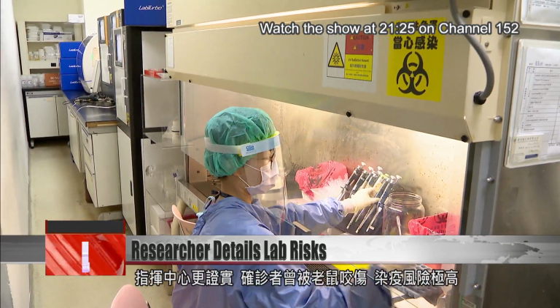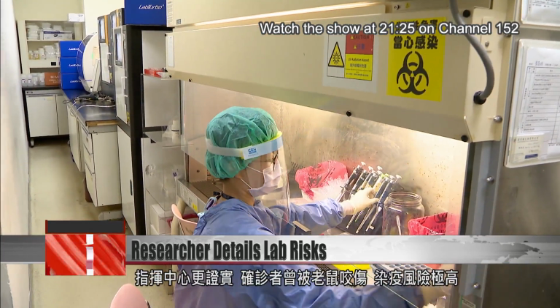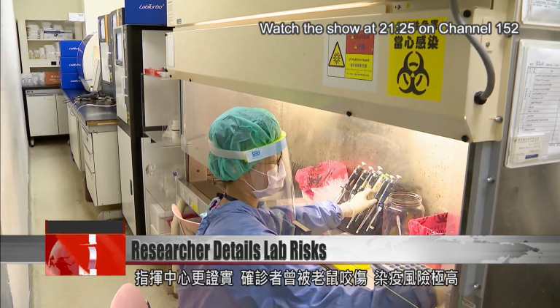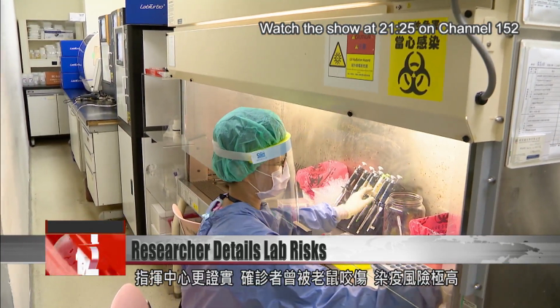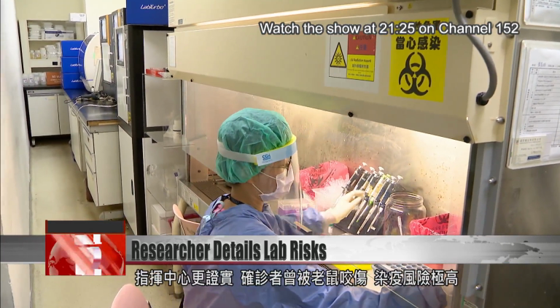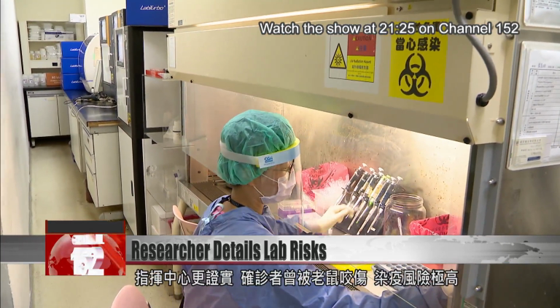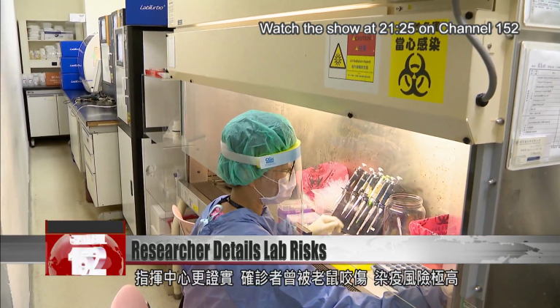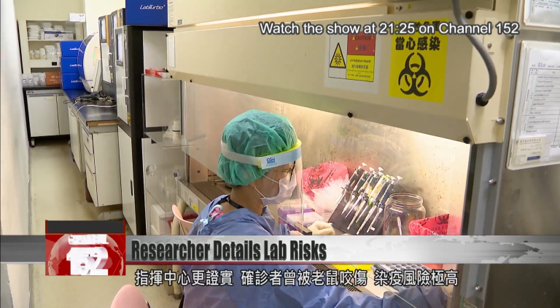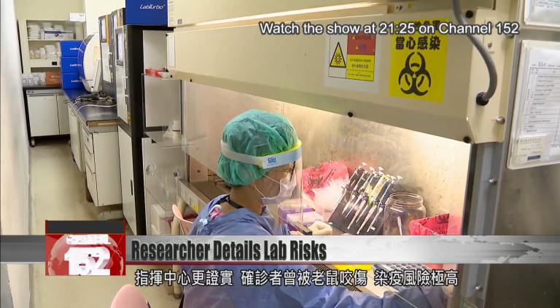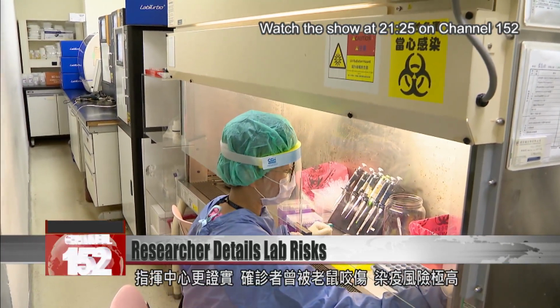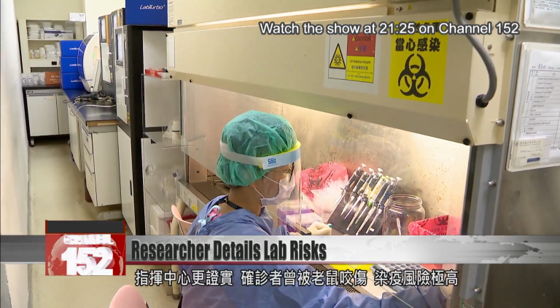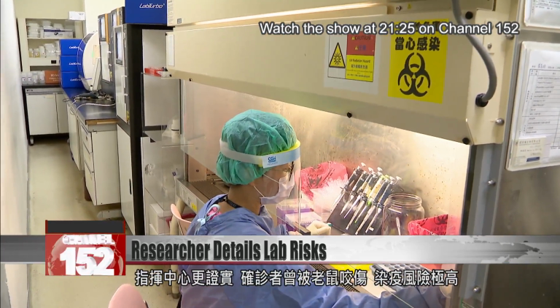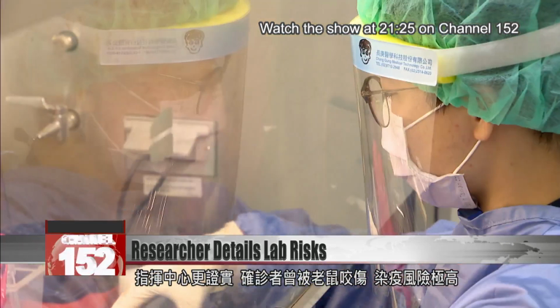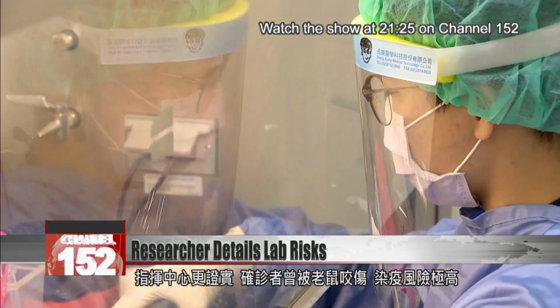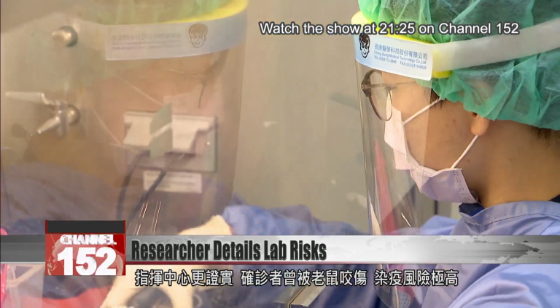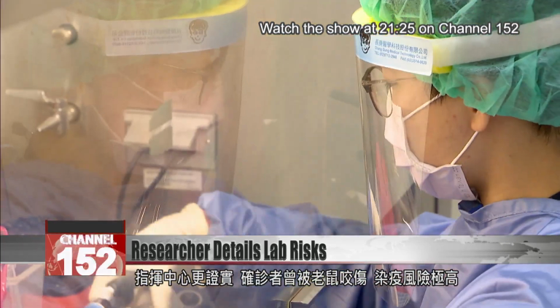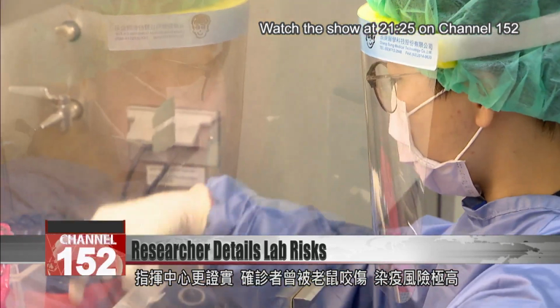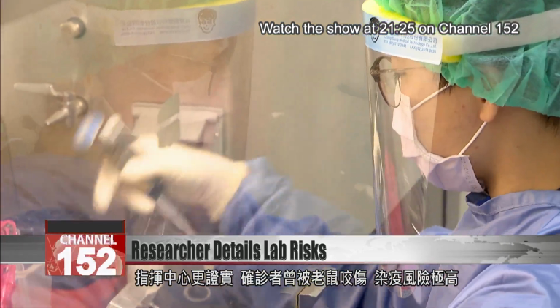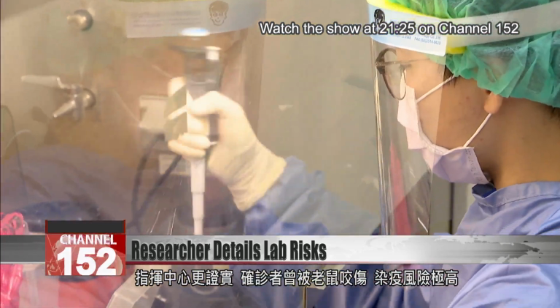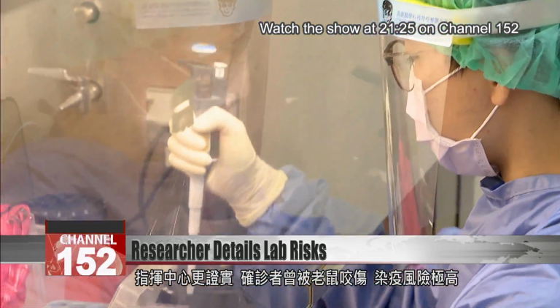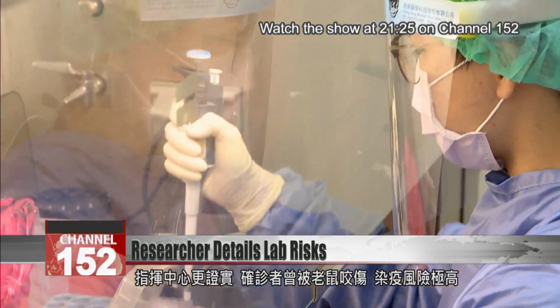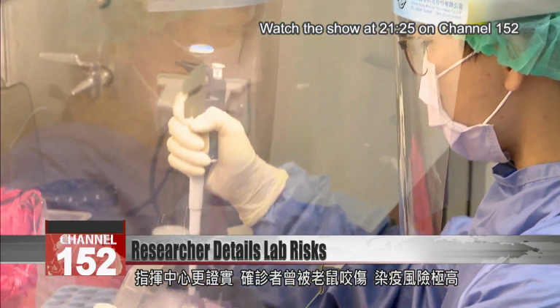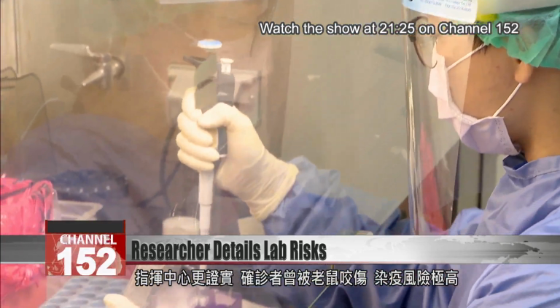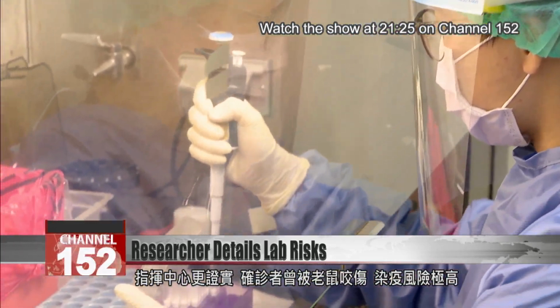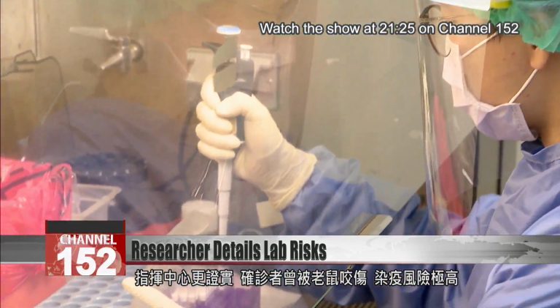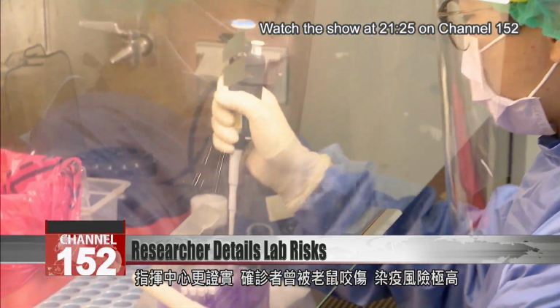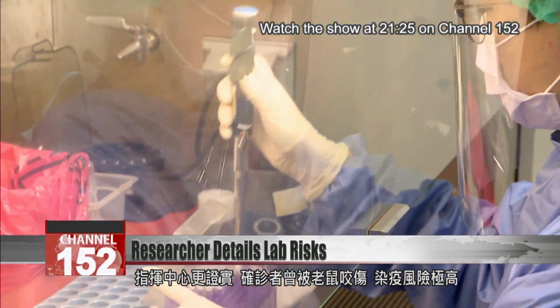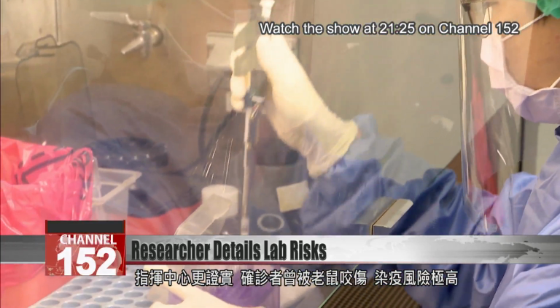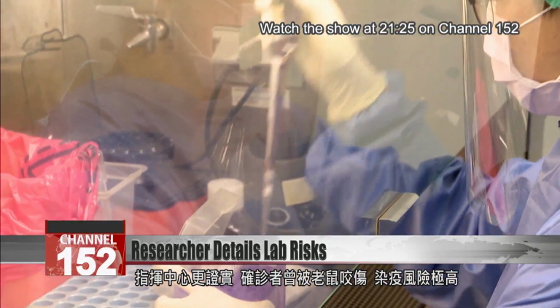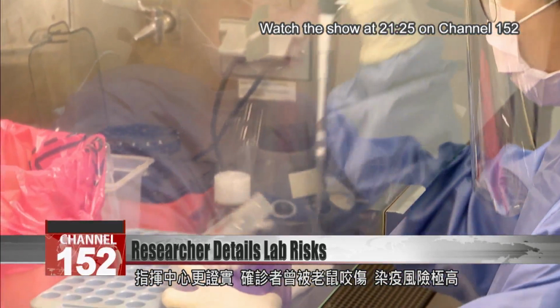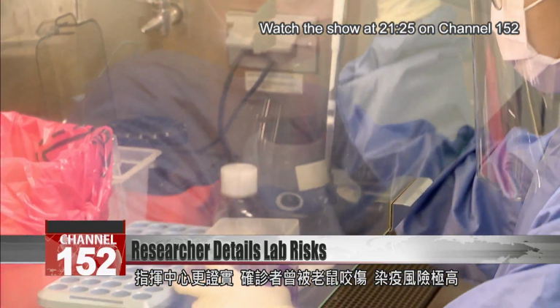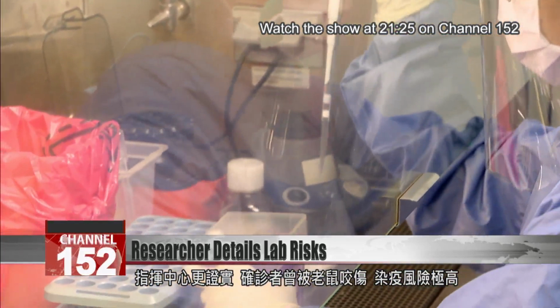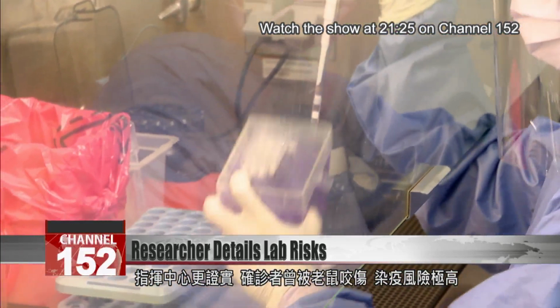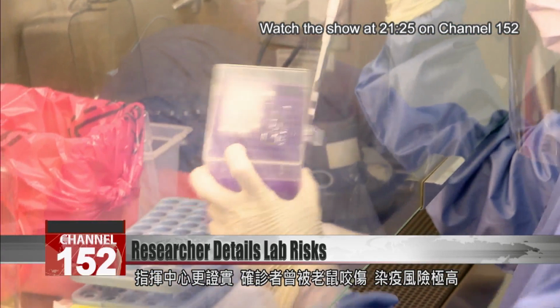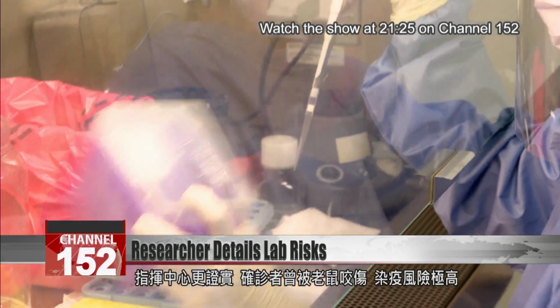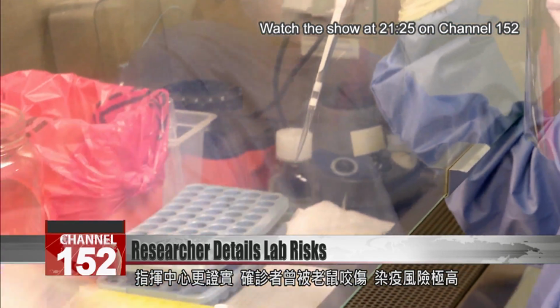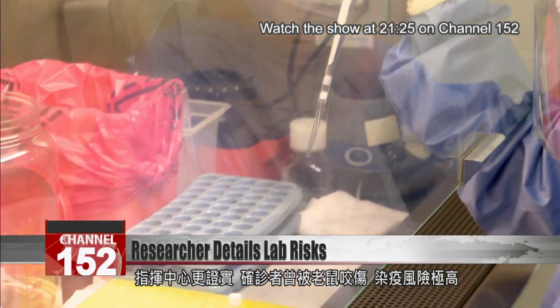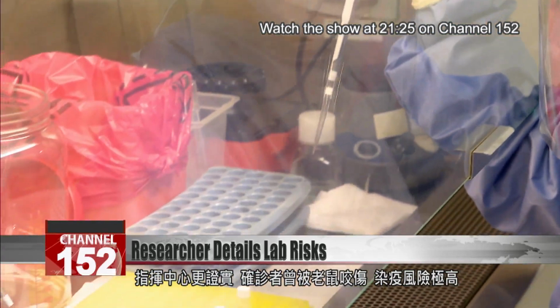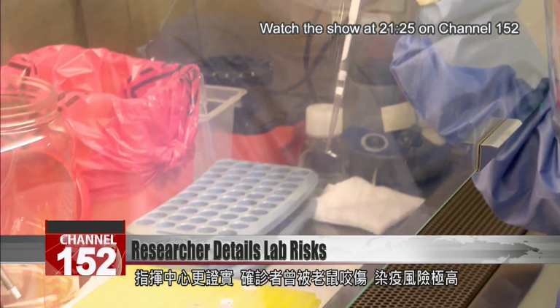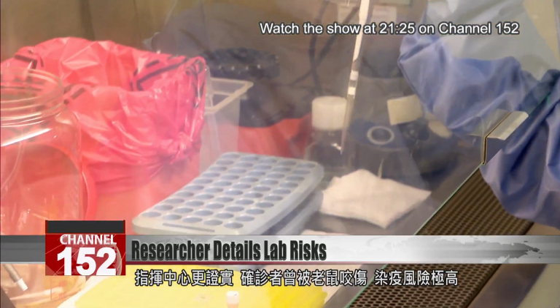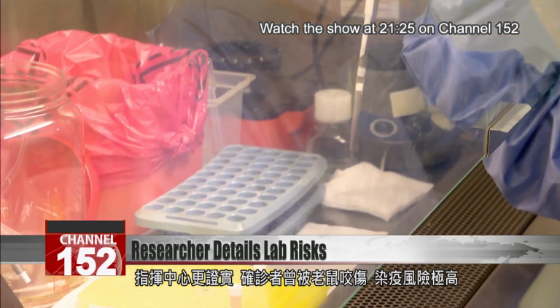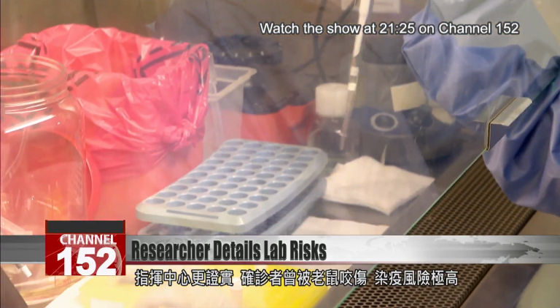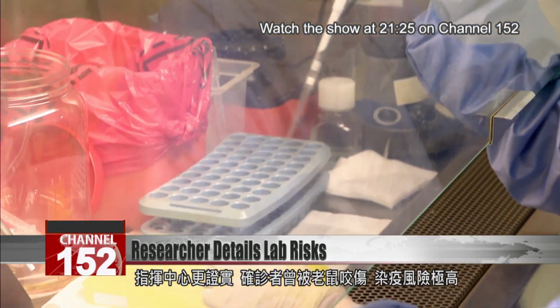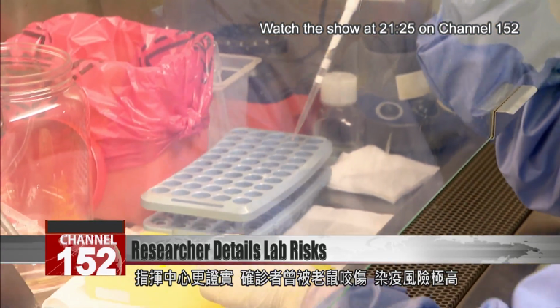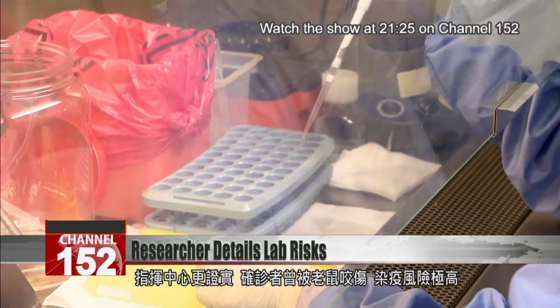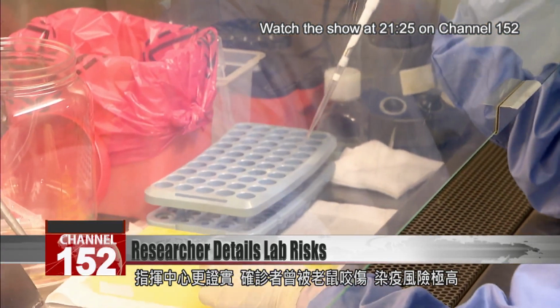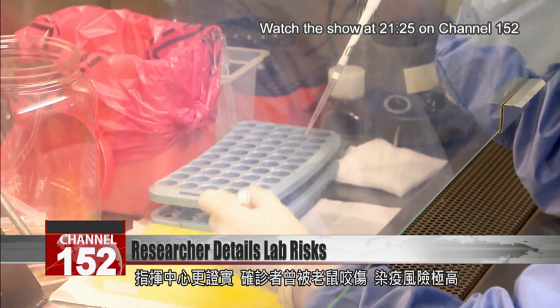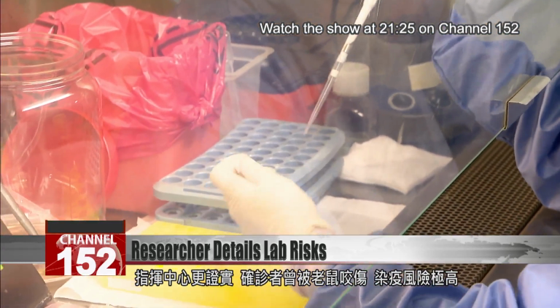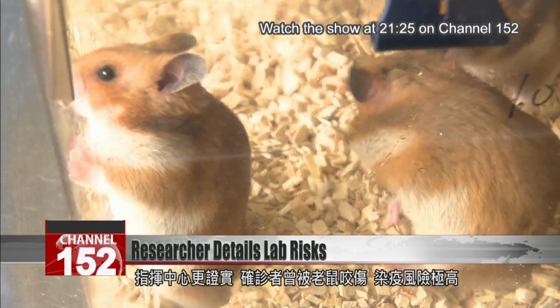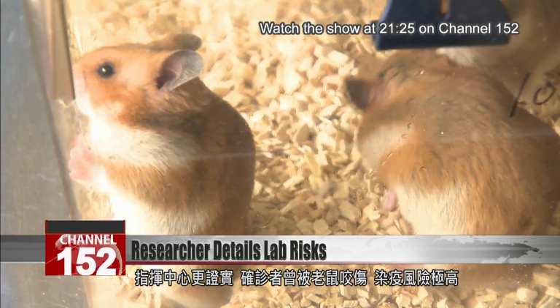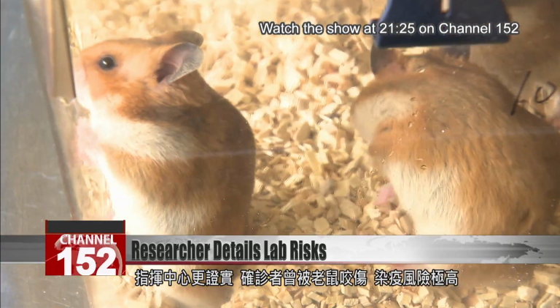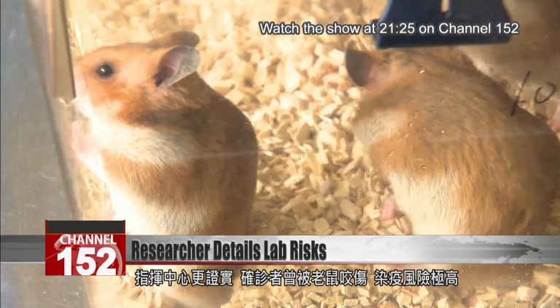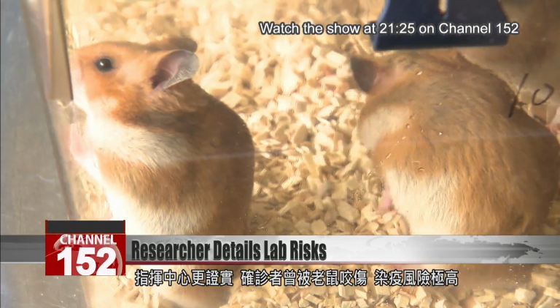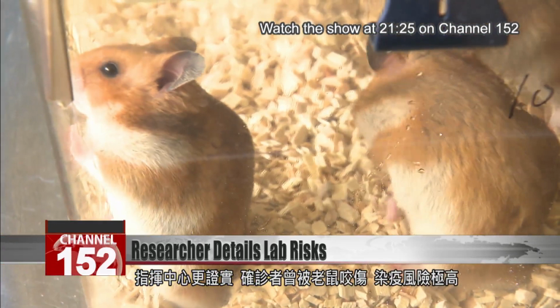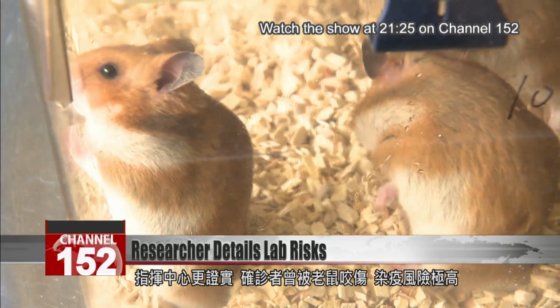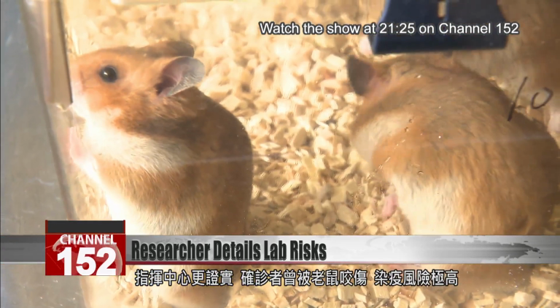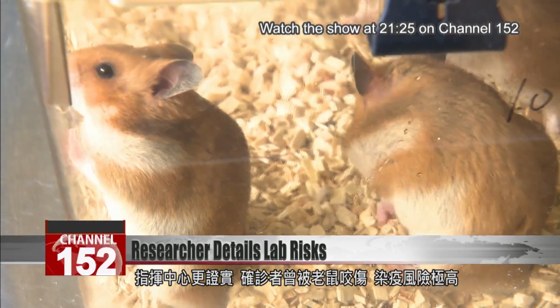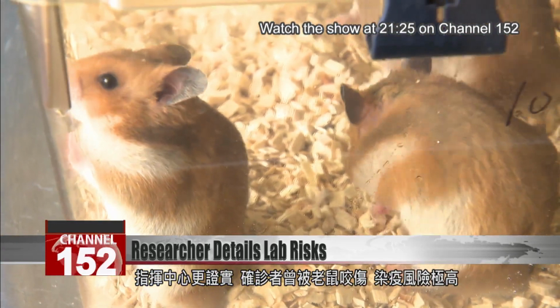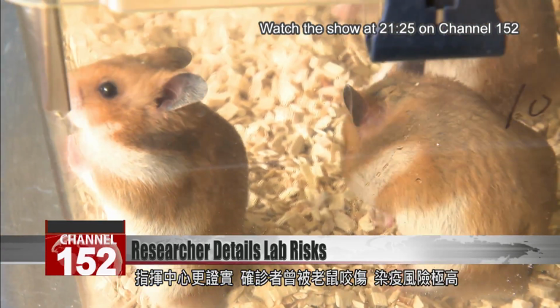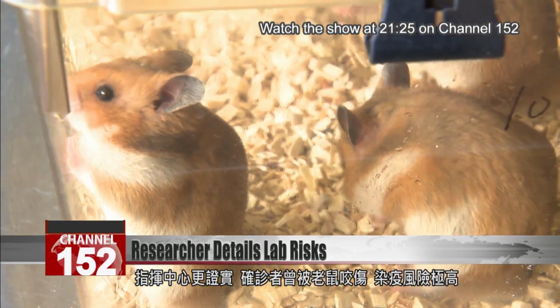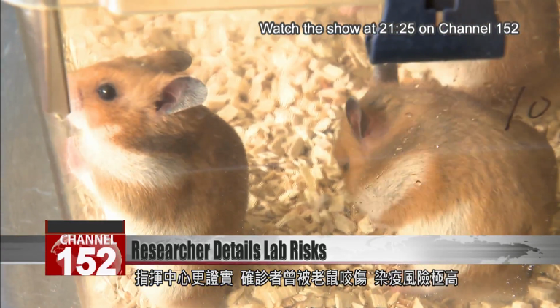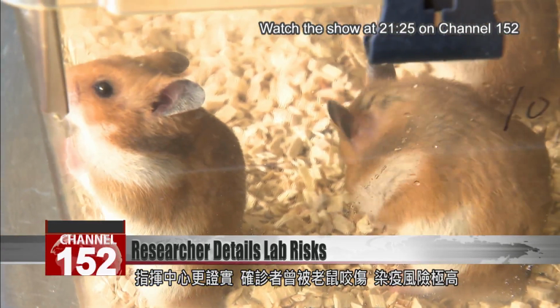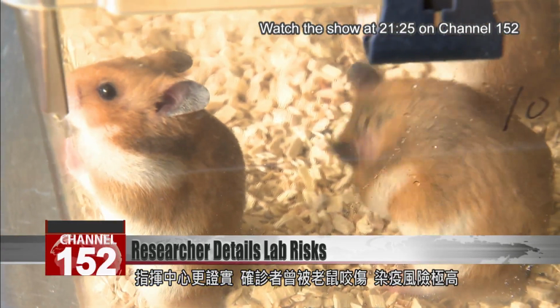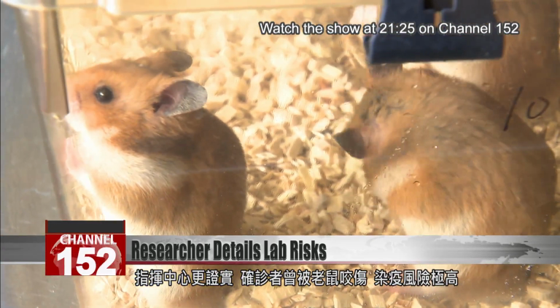The CECC says that the researcher recently infected in the lab had been bitten by a rat, which could have greatly increased the risk of infection.